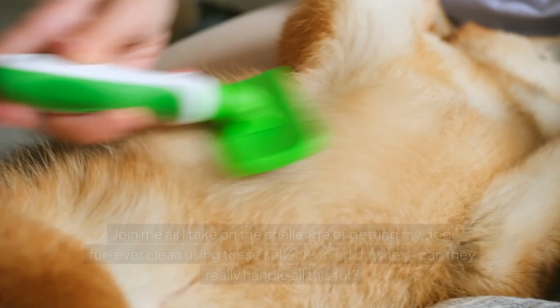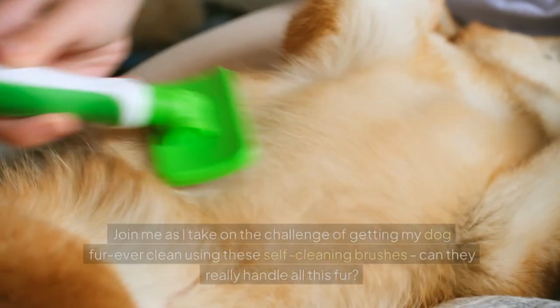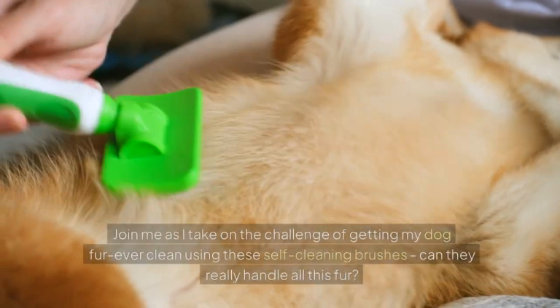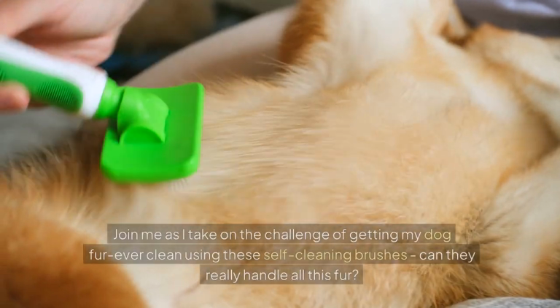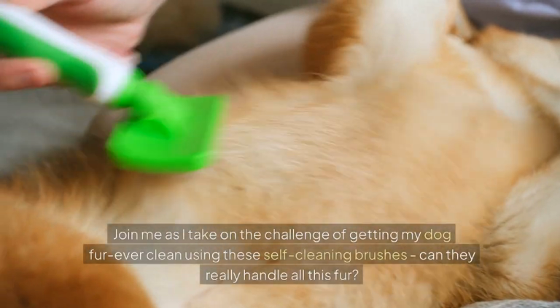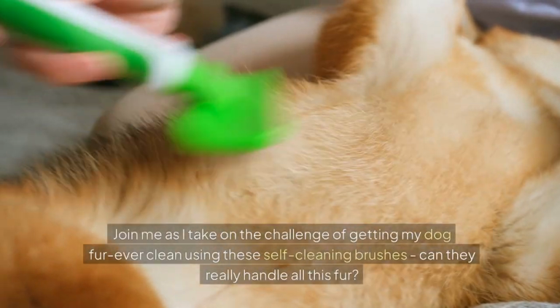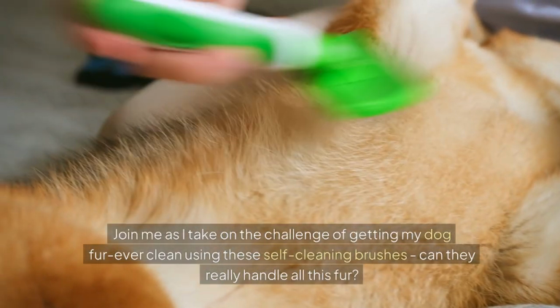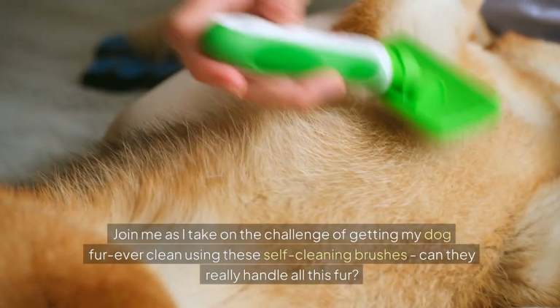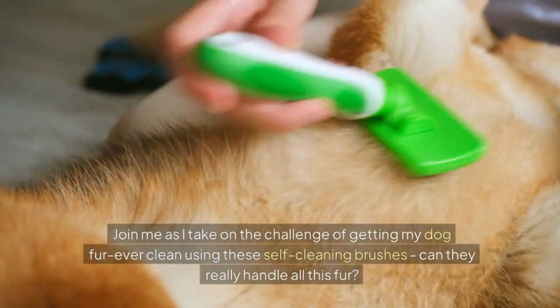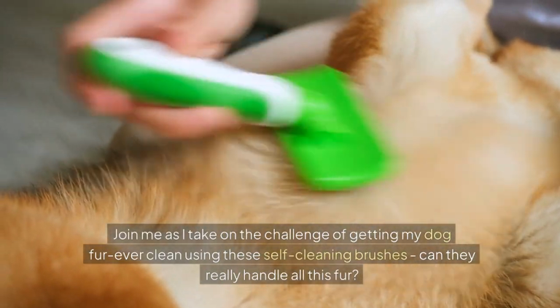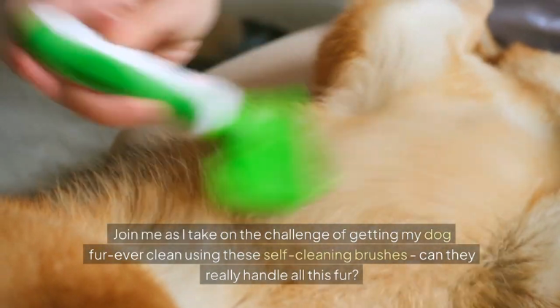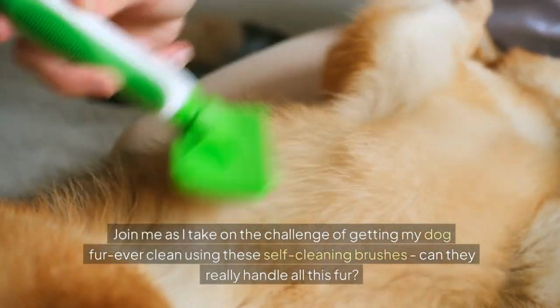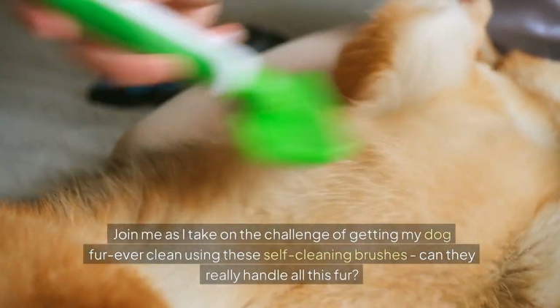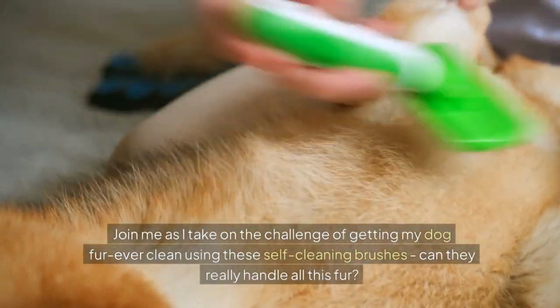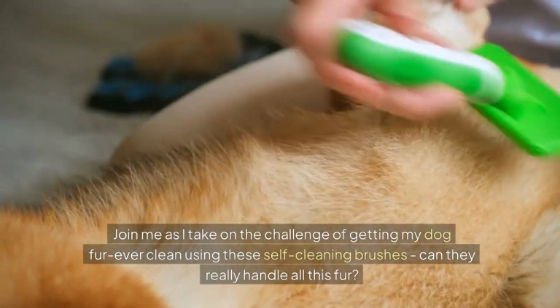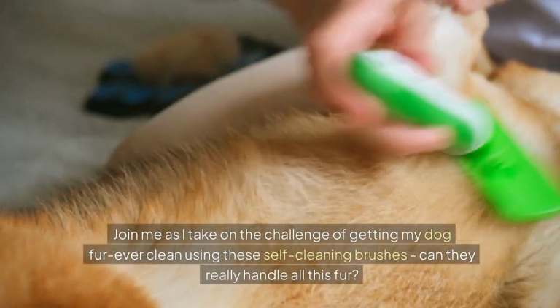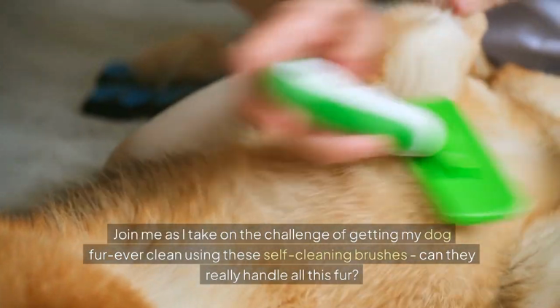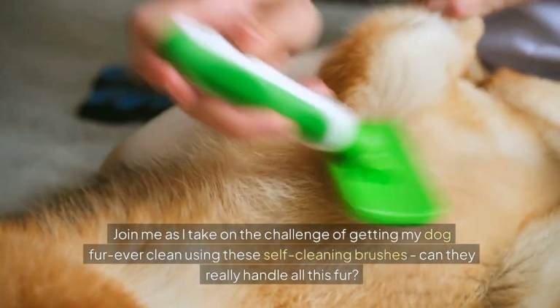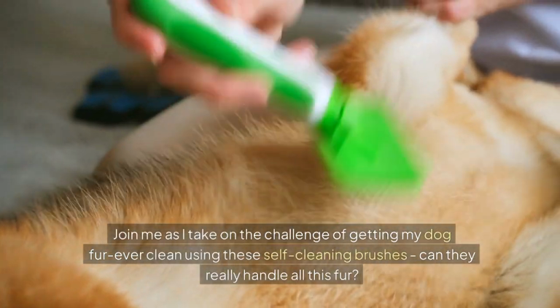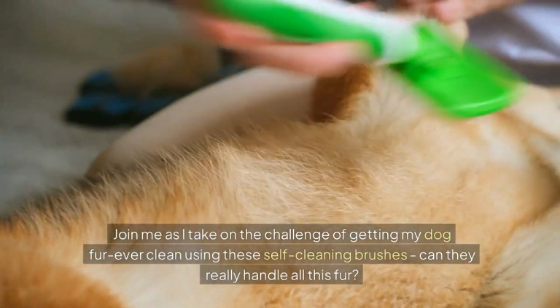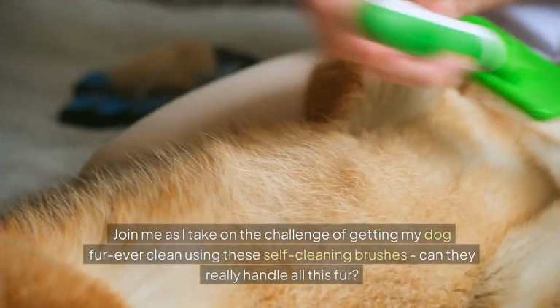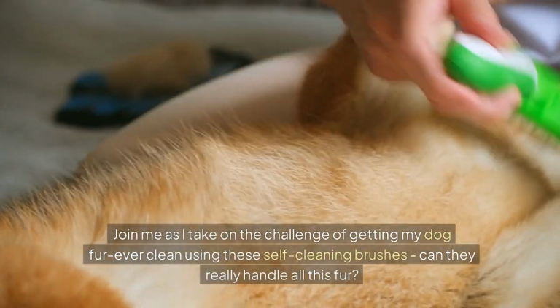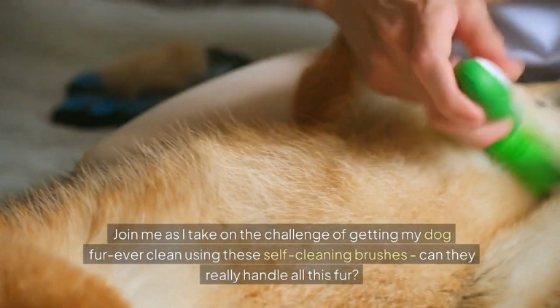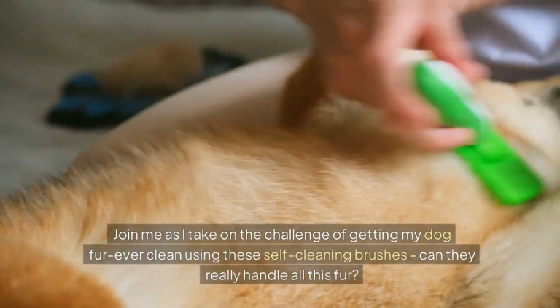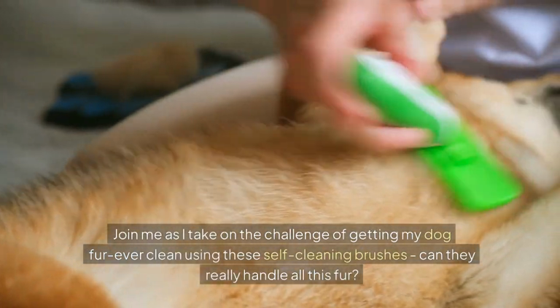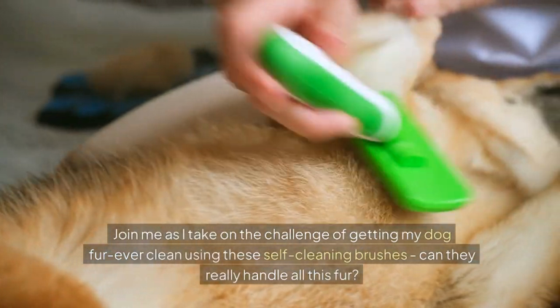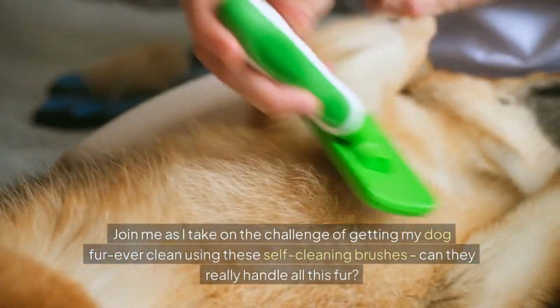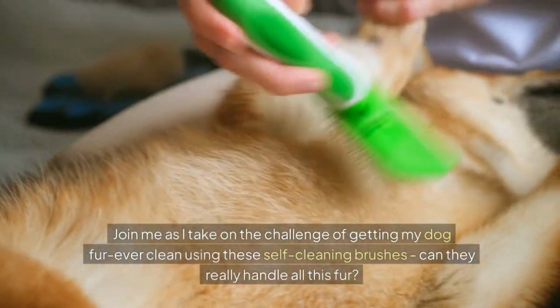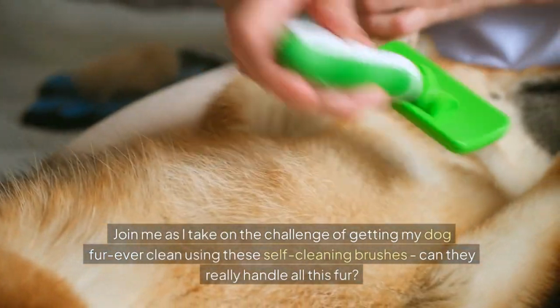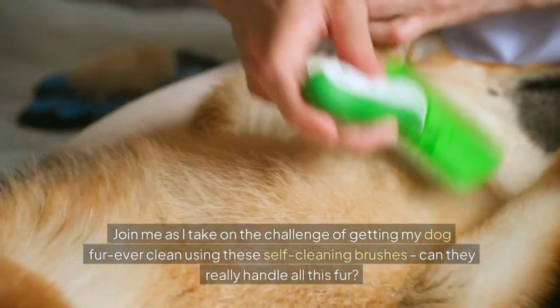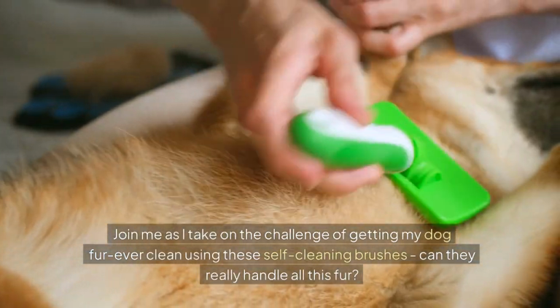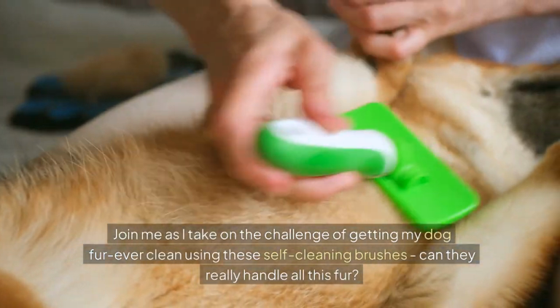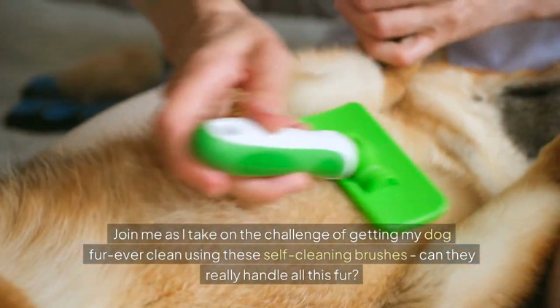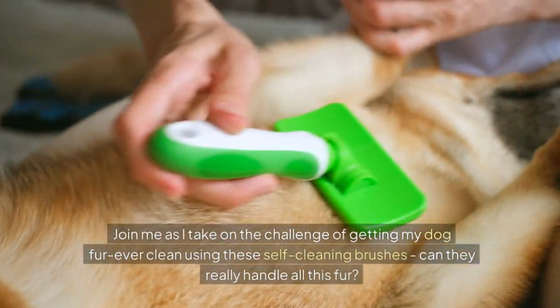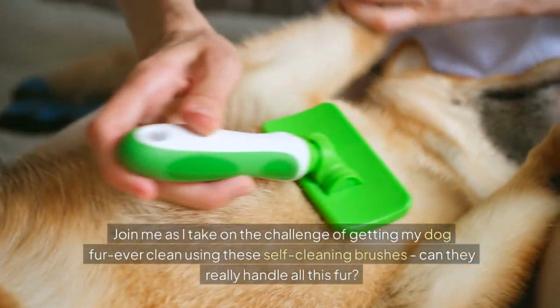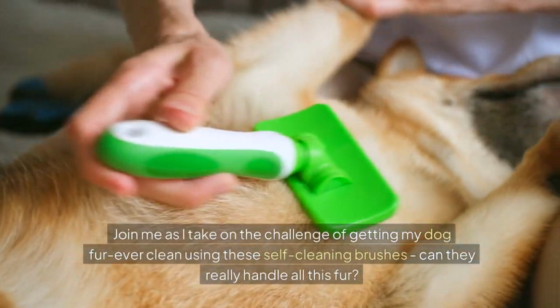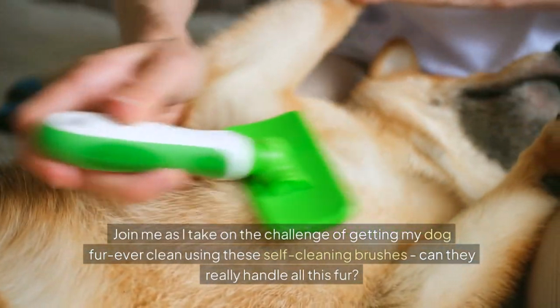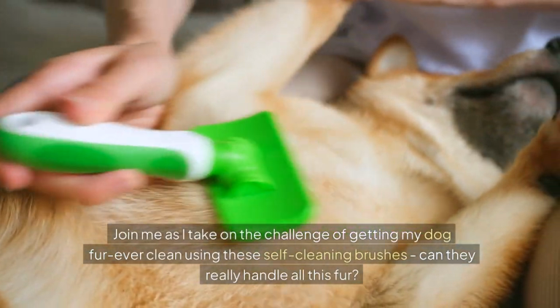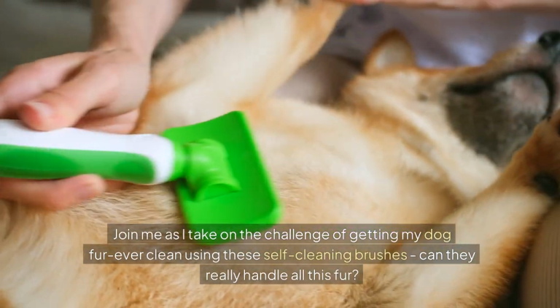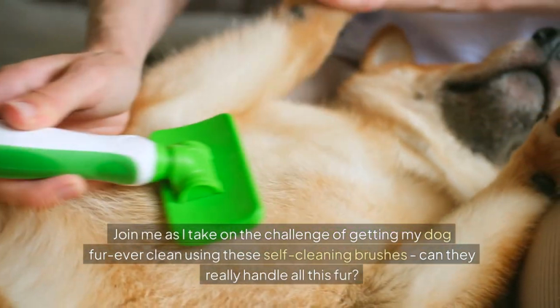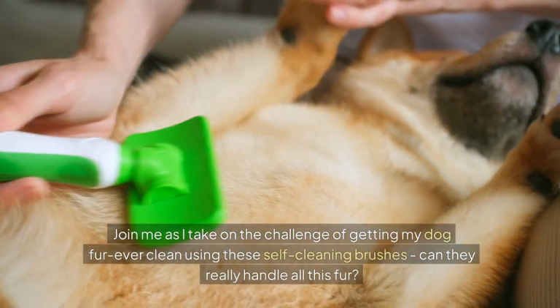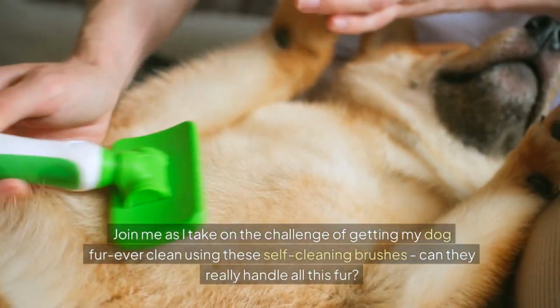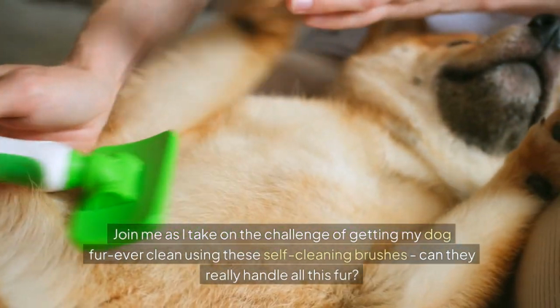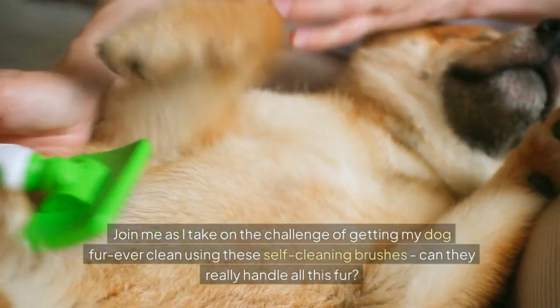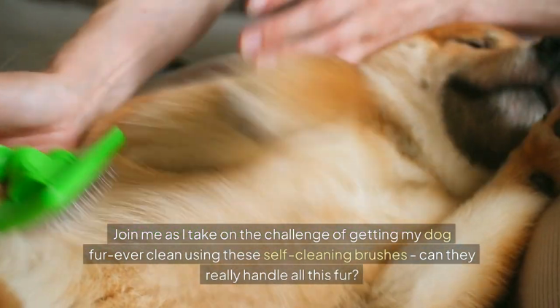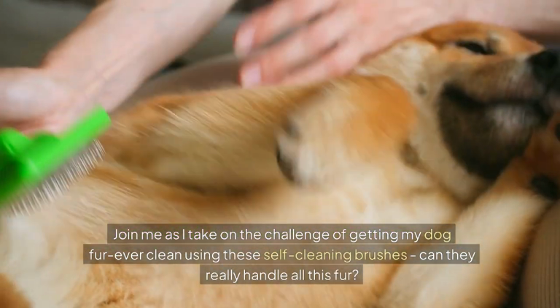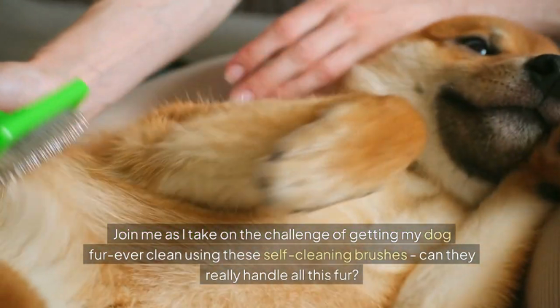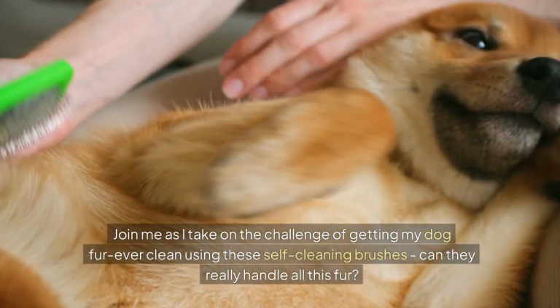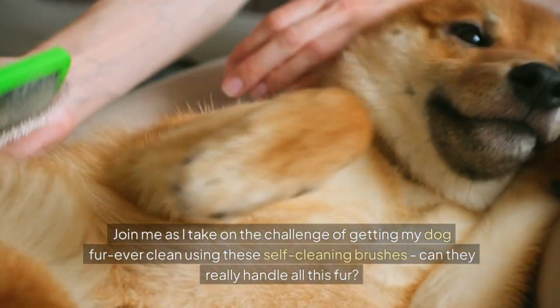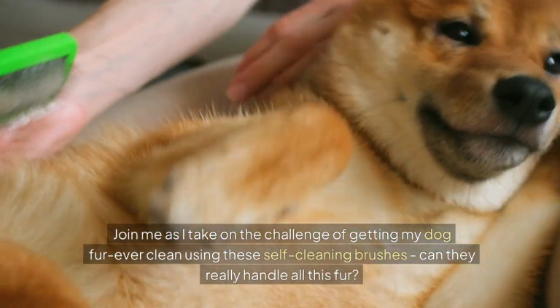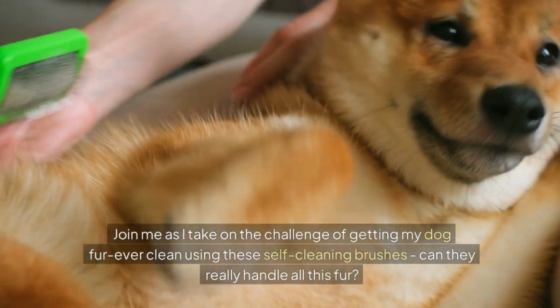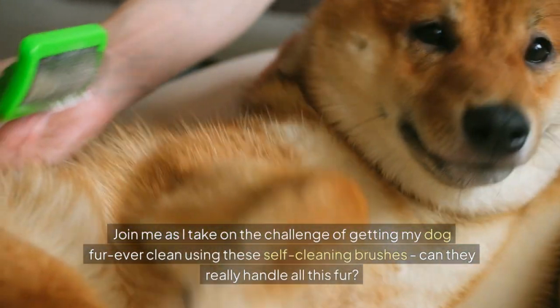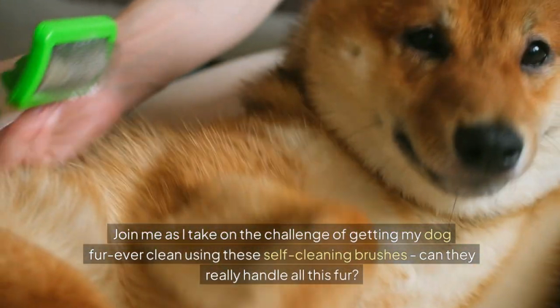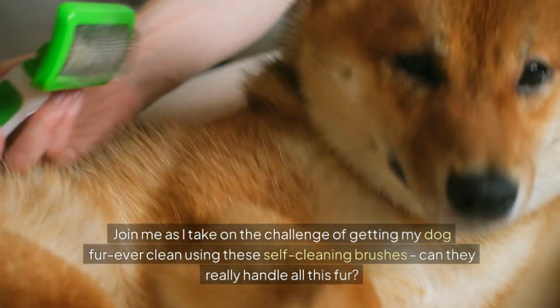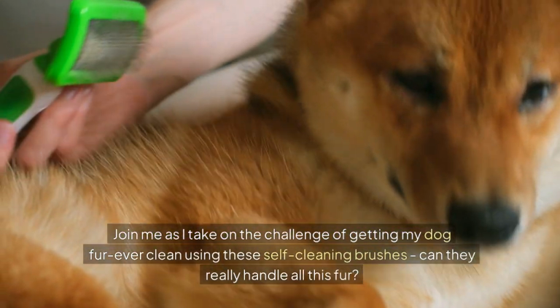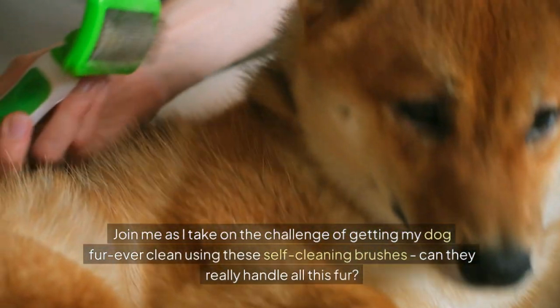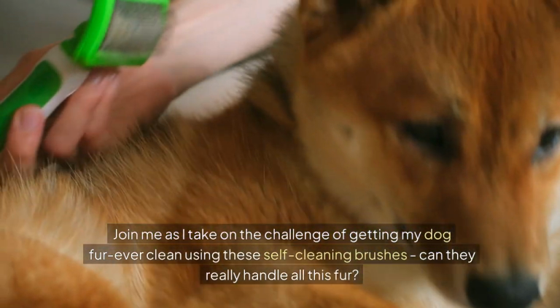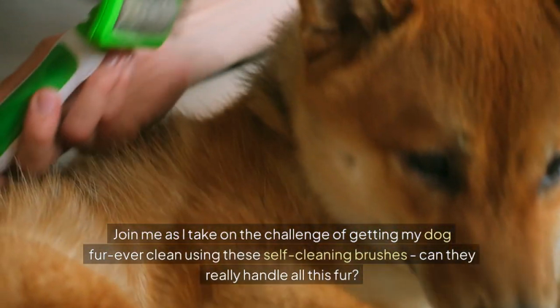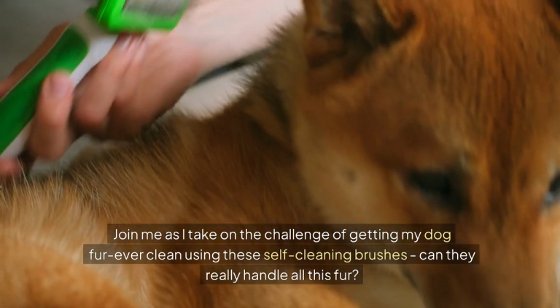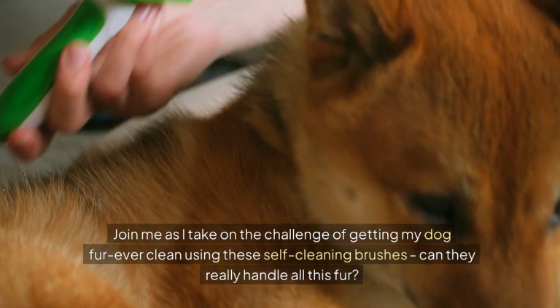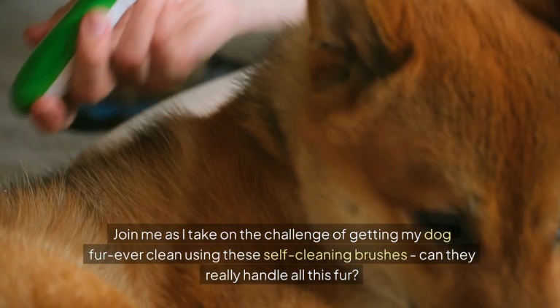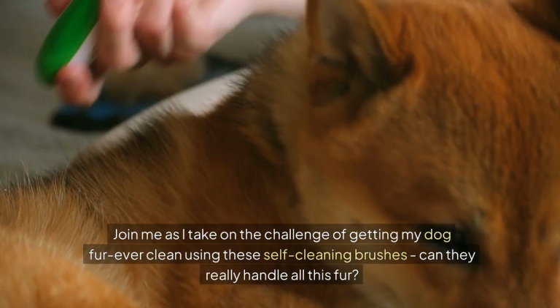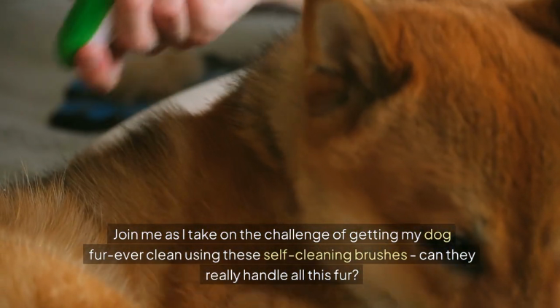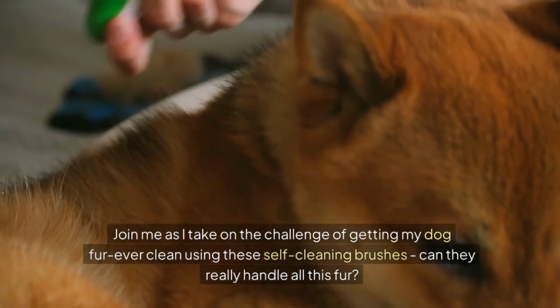Join me as I take on the challenge of getting my dog fur ever clean using these self-cleaning brushes. Can they really handle all this fur?